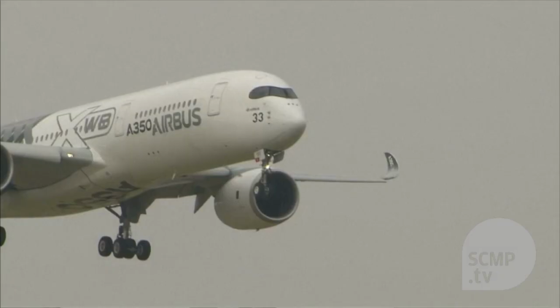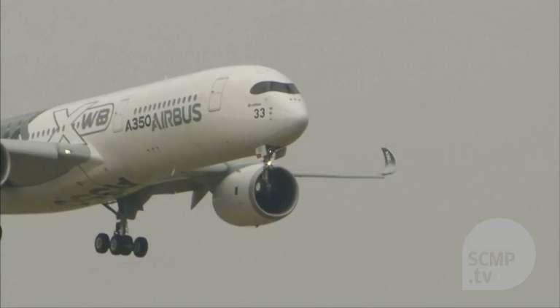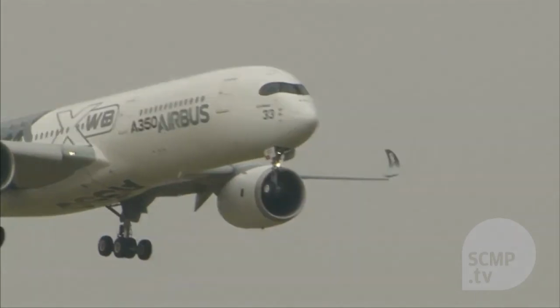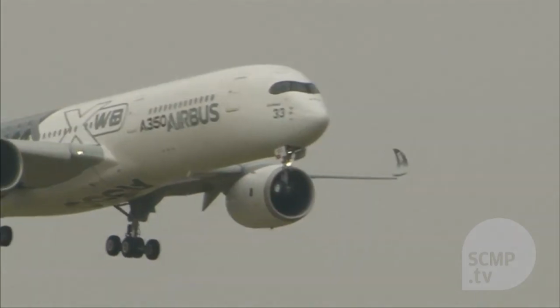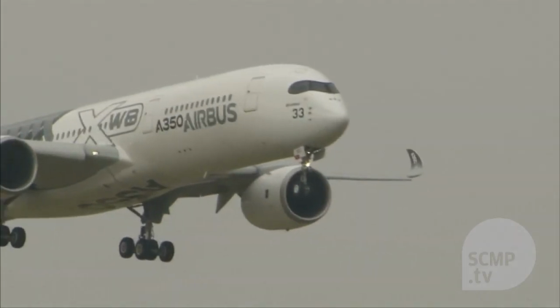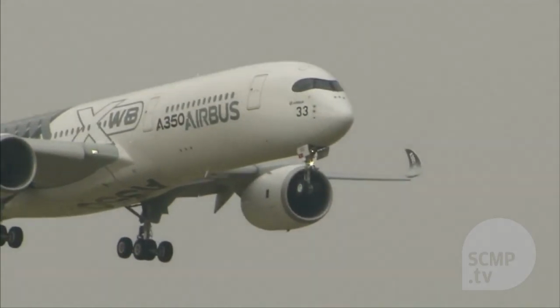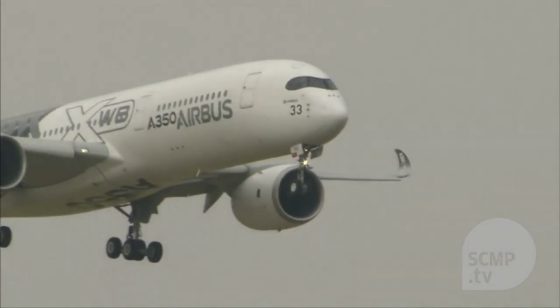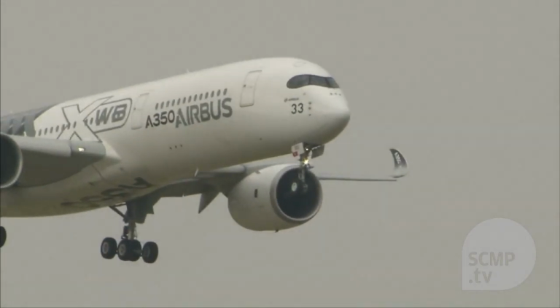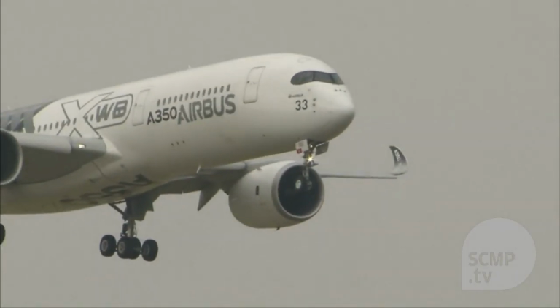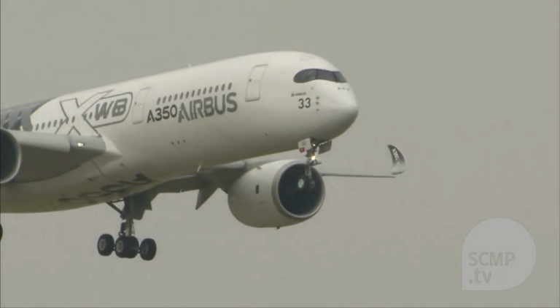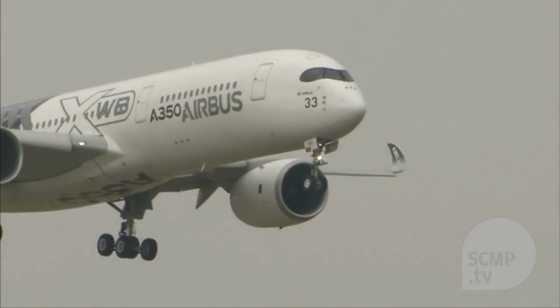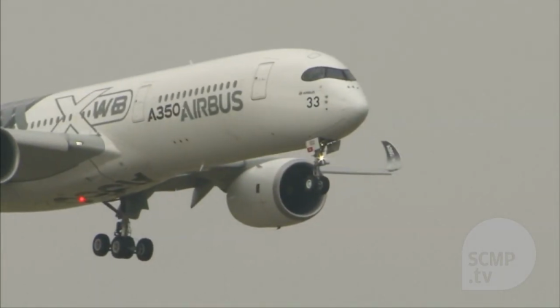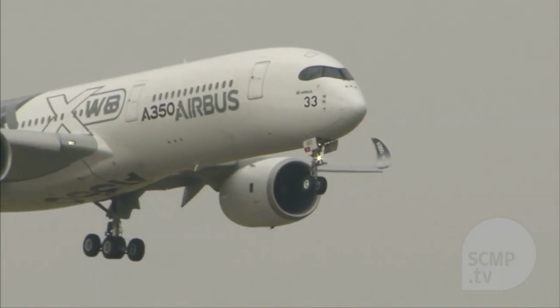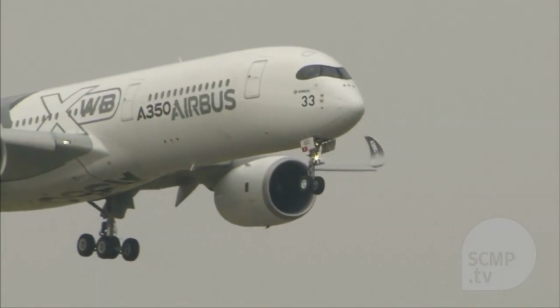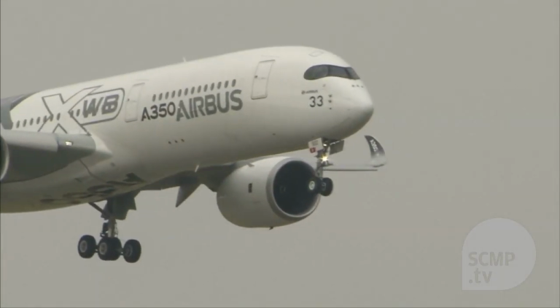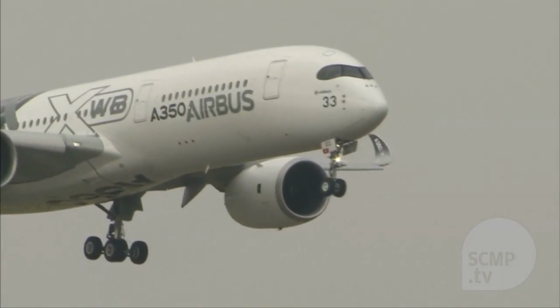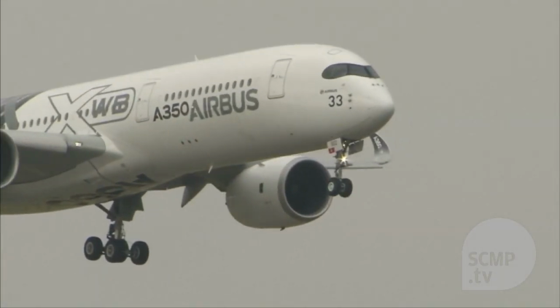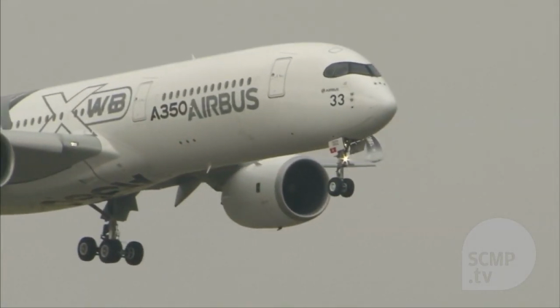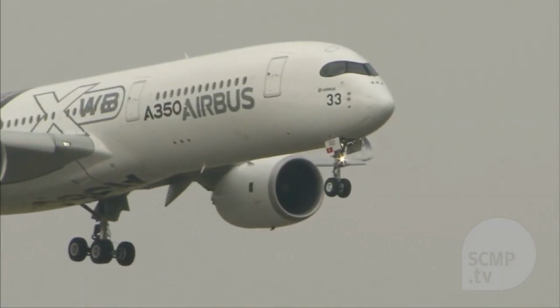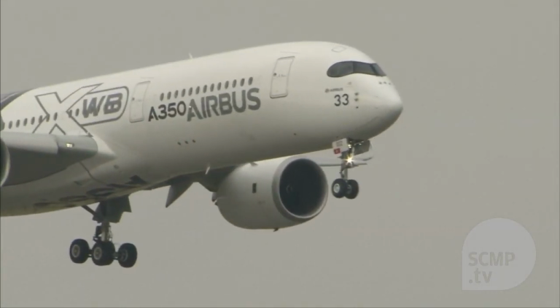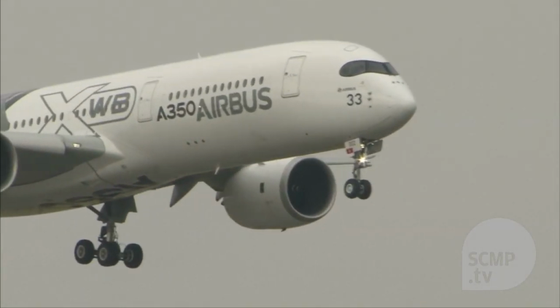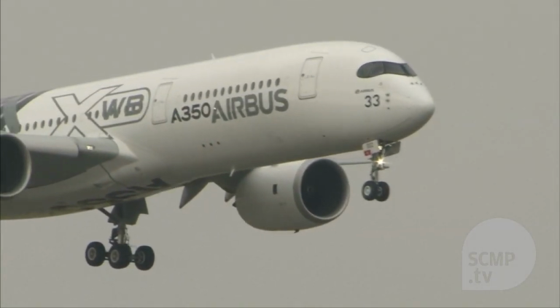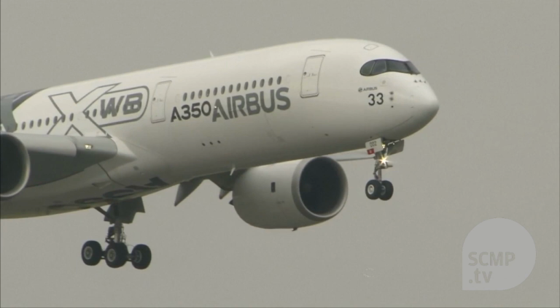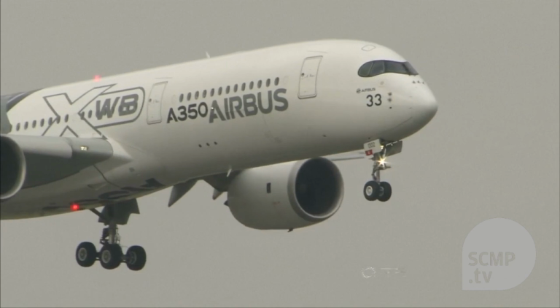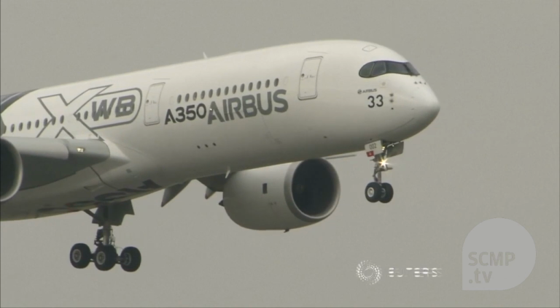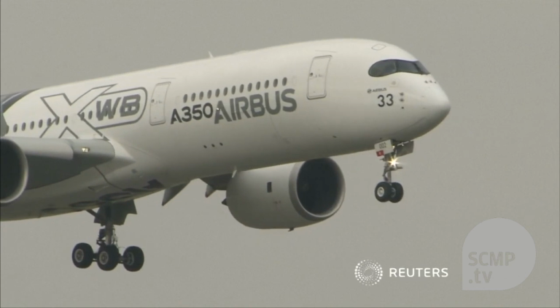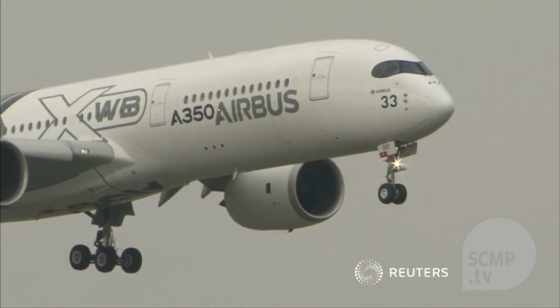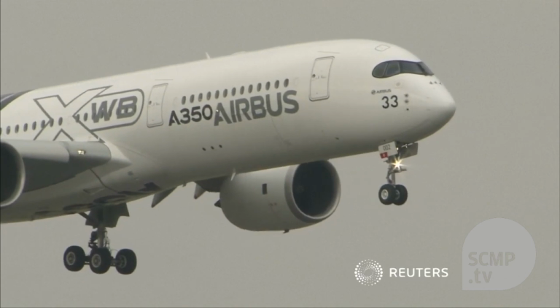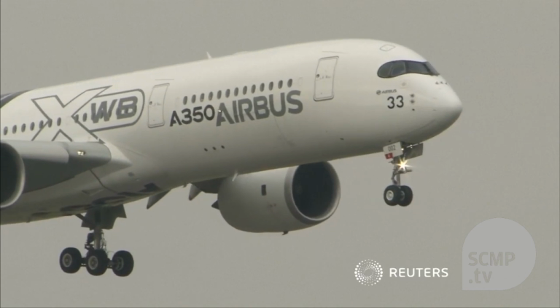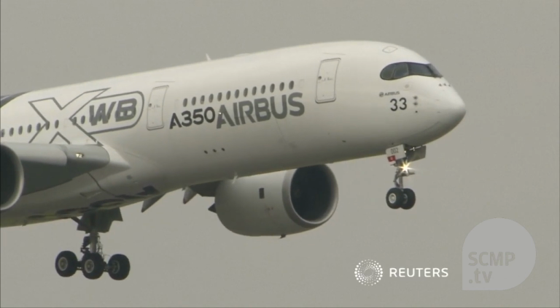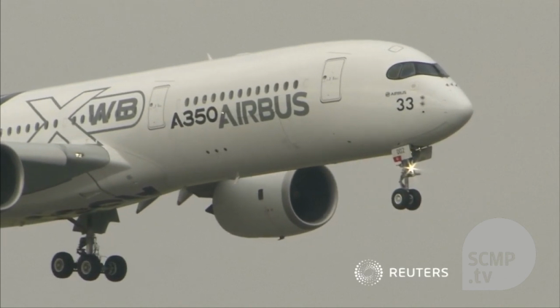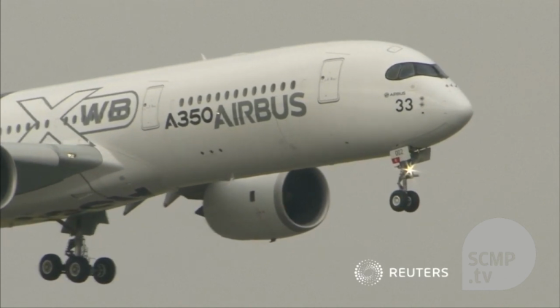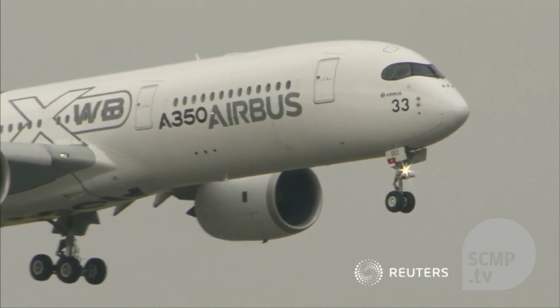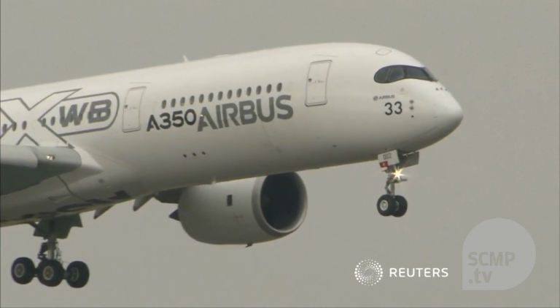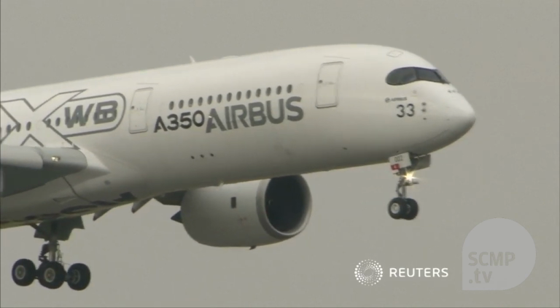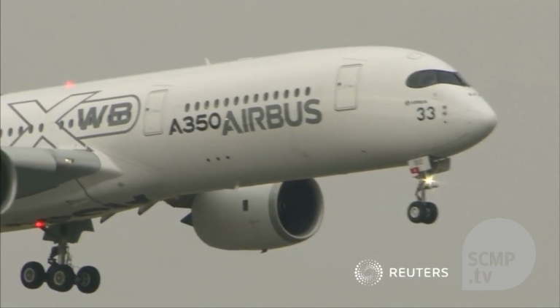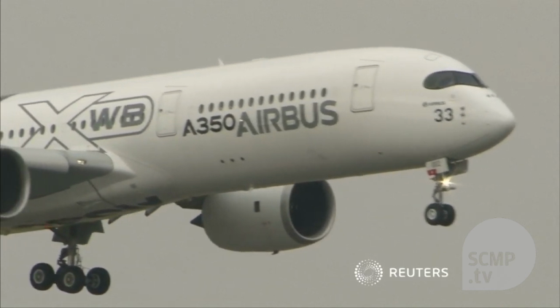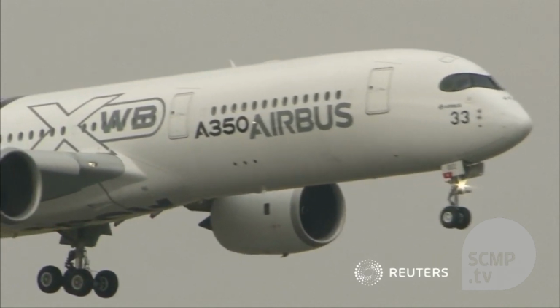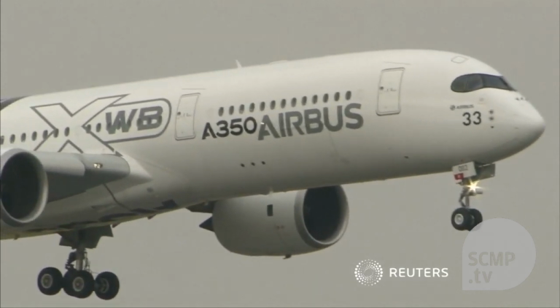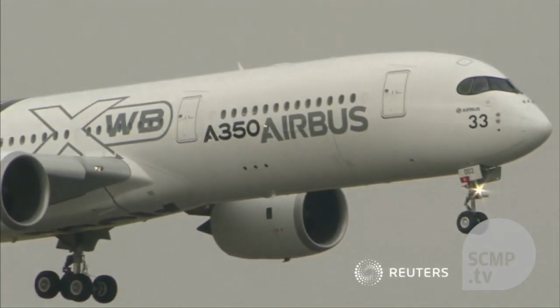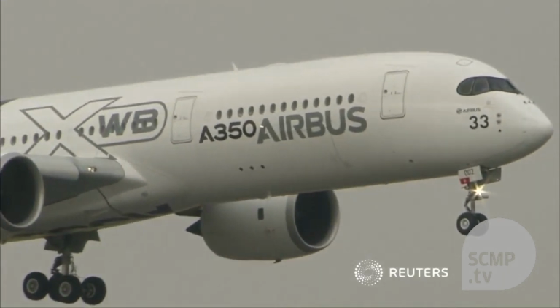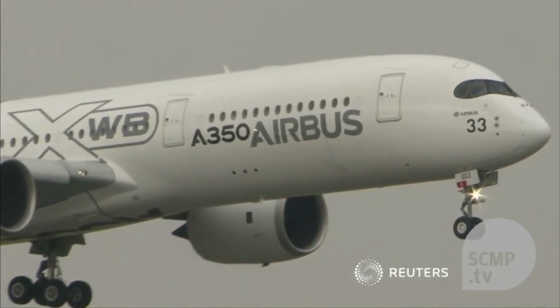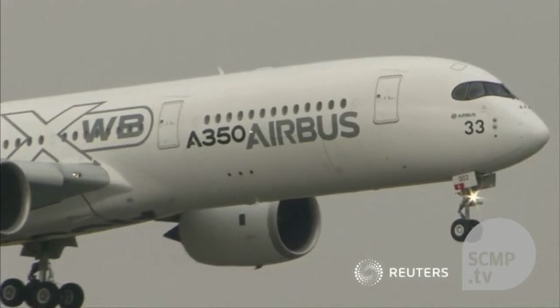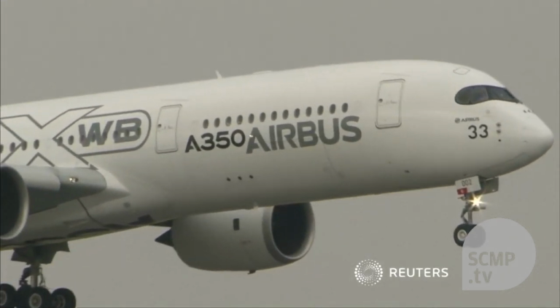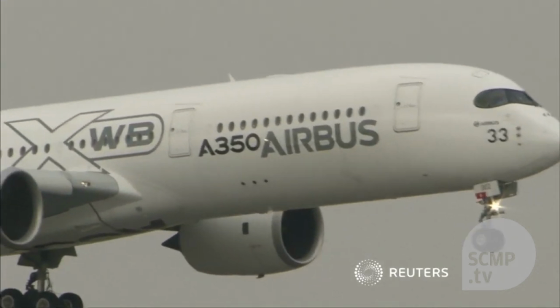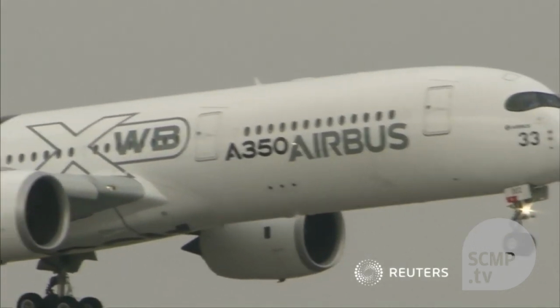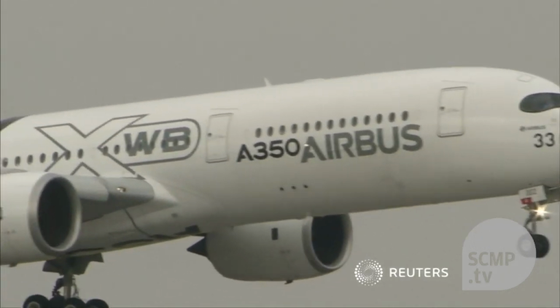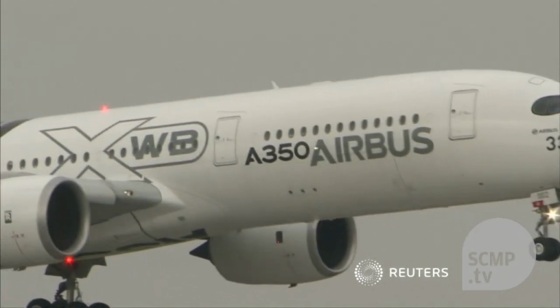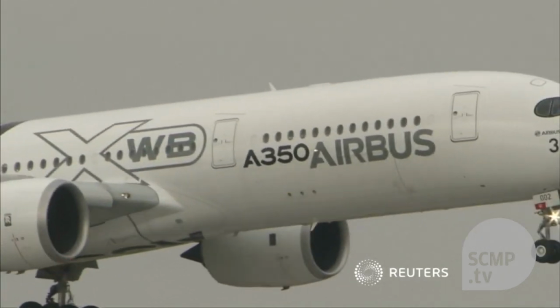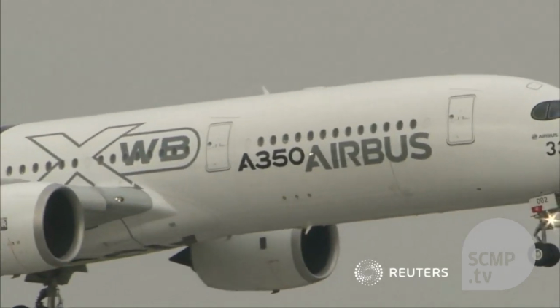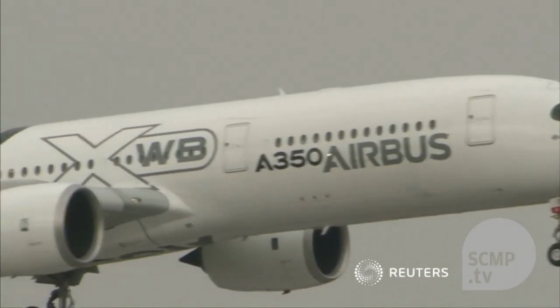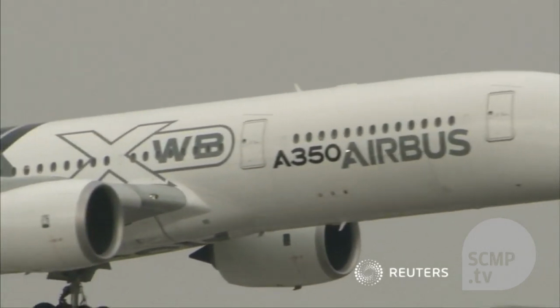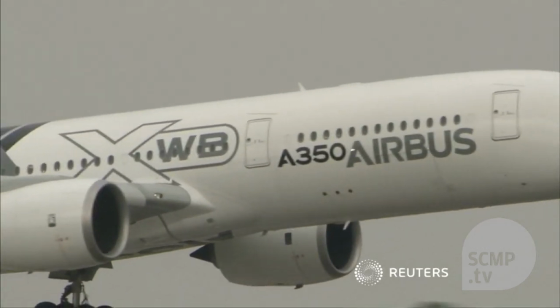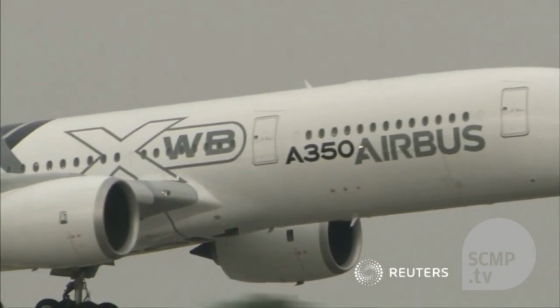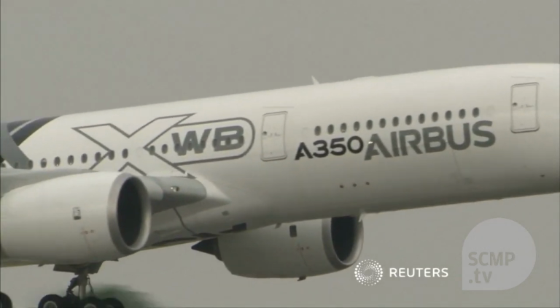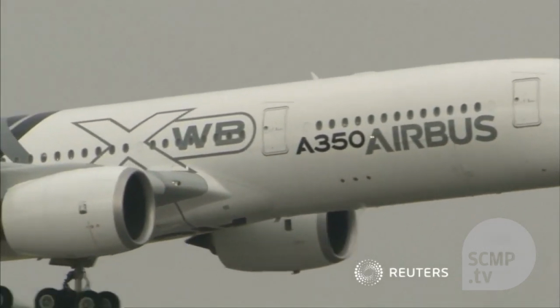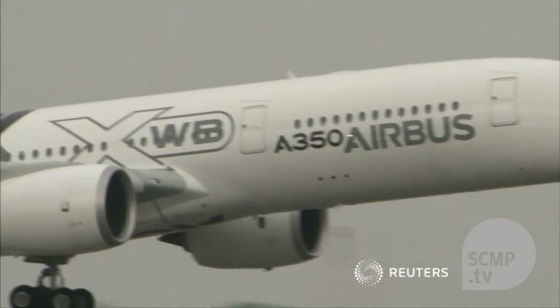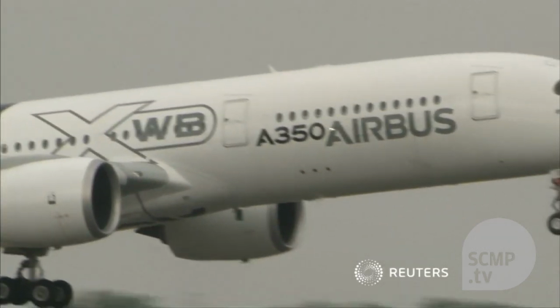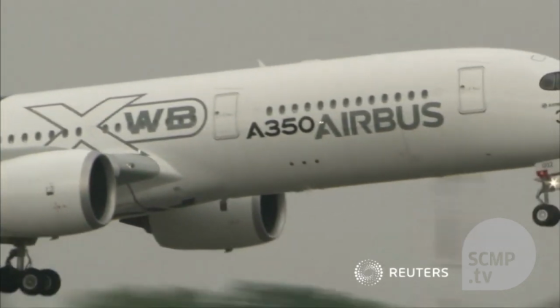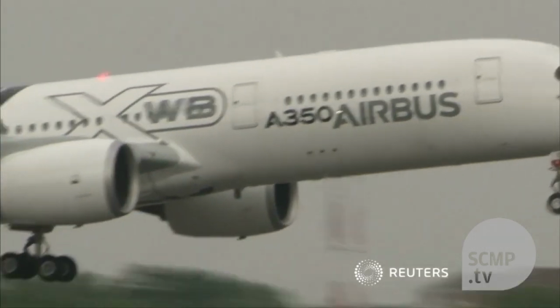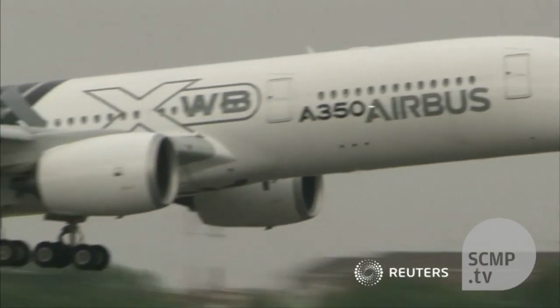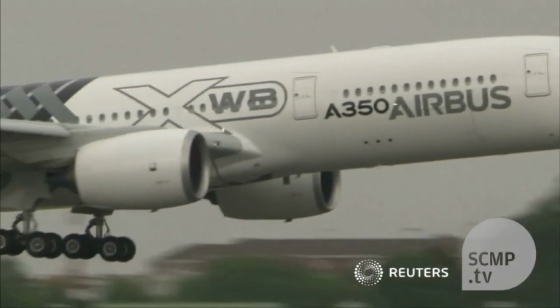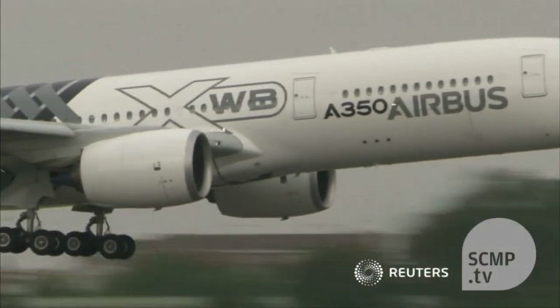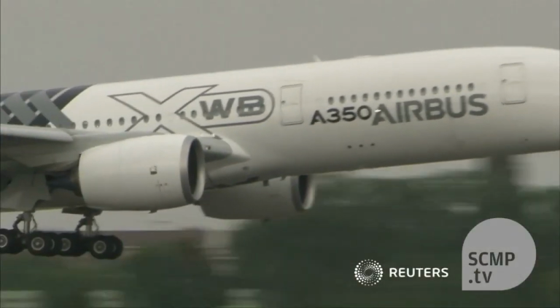The Paris Airshow is the biggest in the world, with more than 2,000 exhibitors. It runs until July 21st.